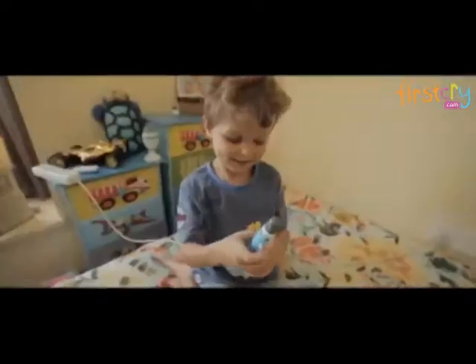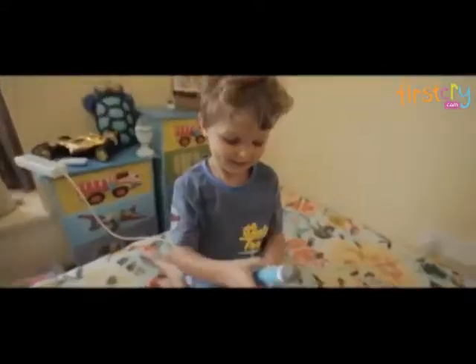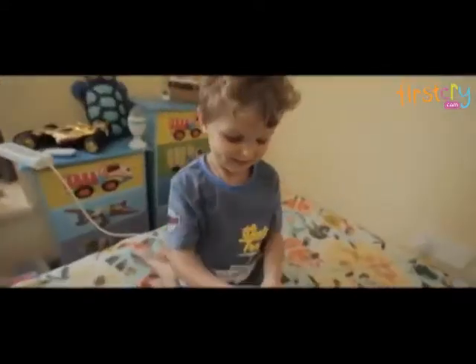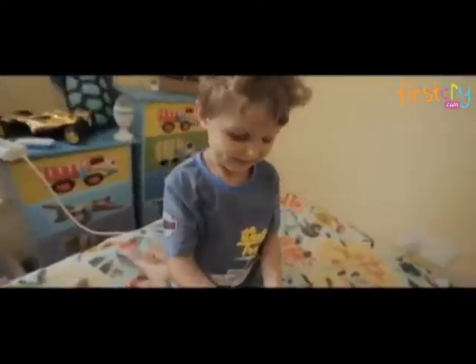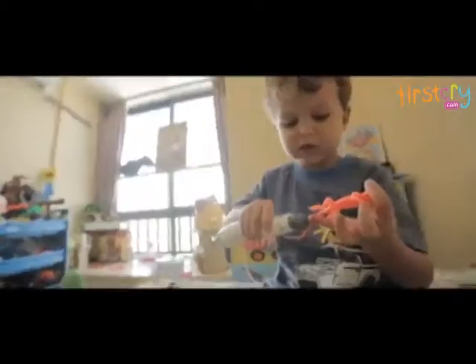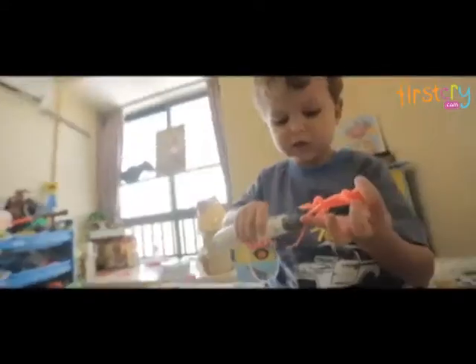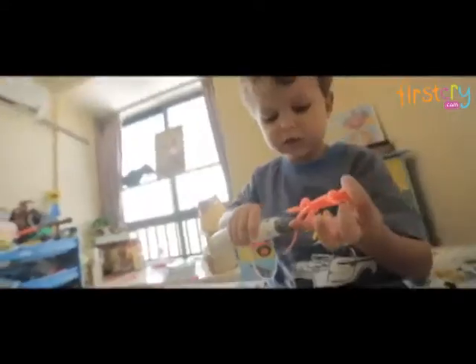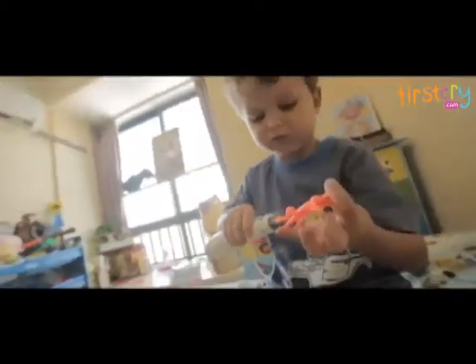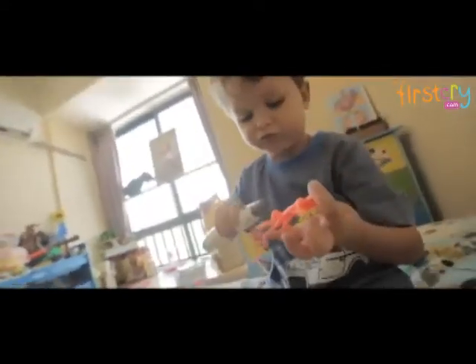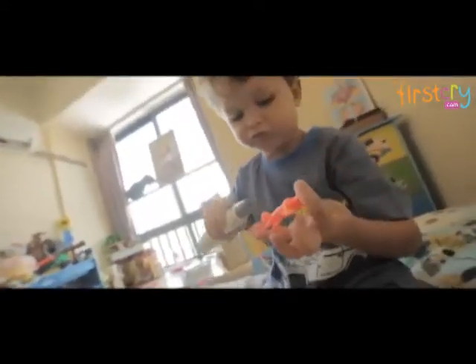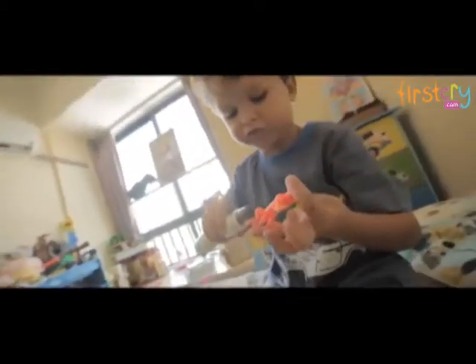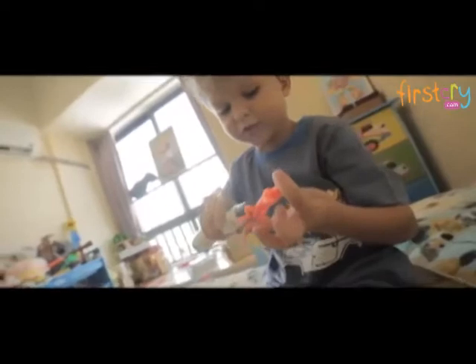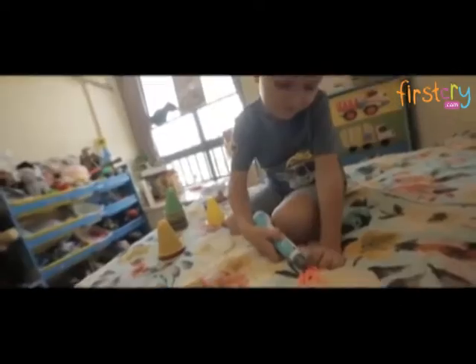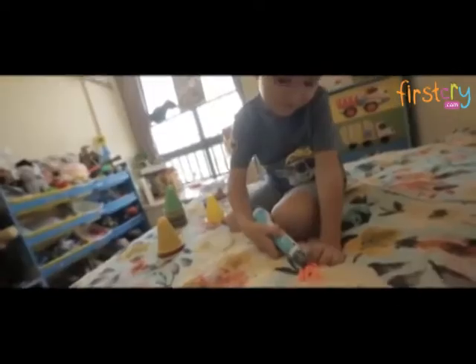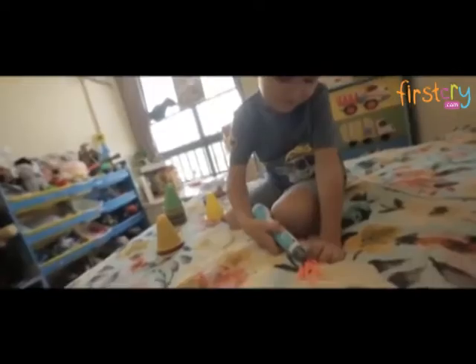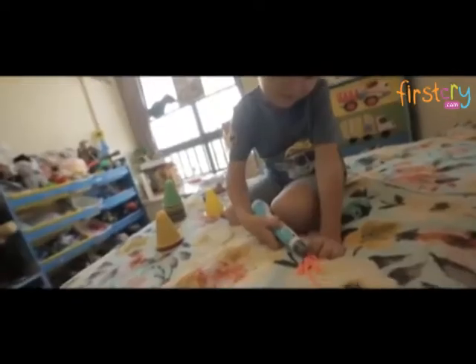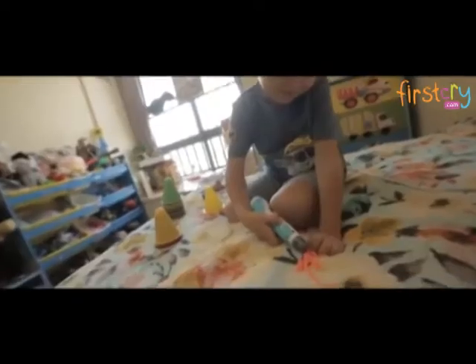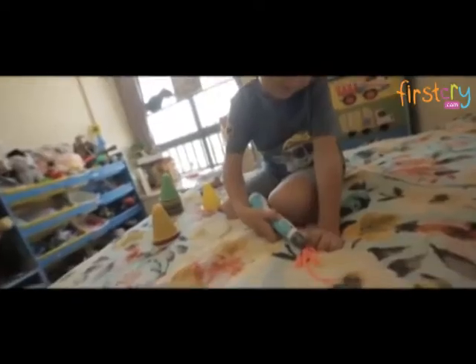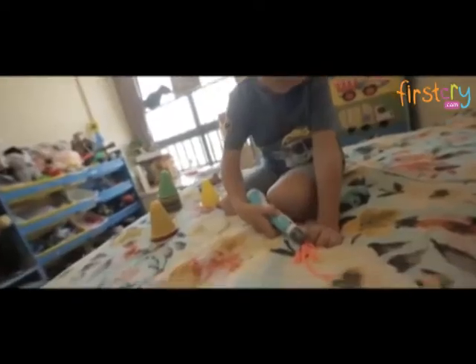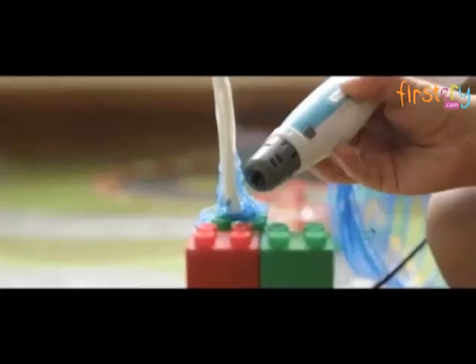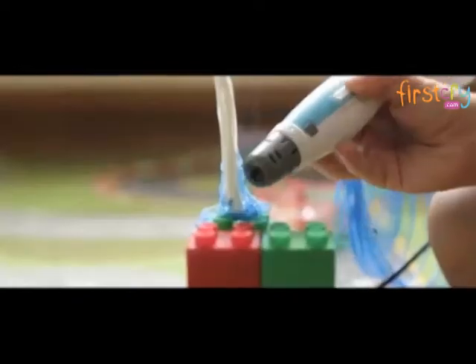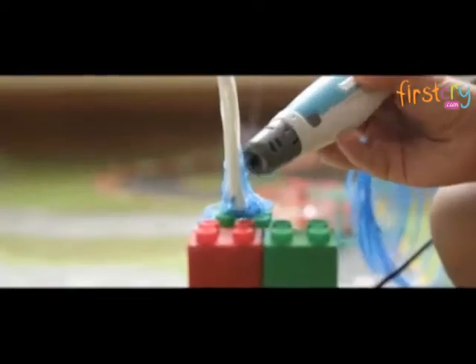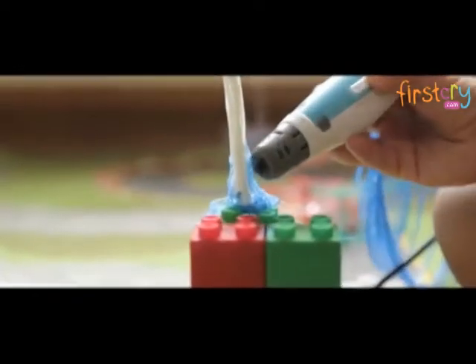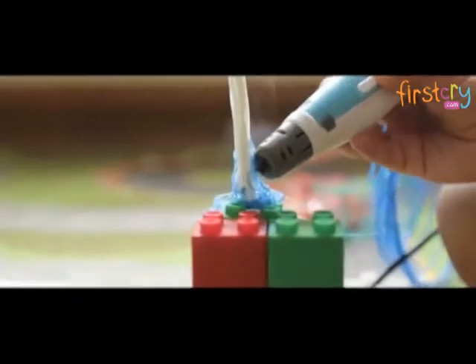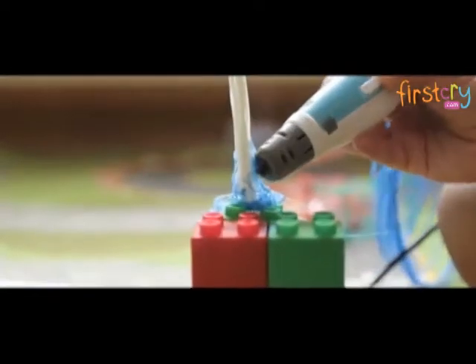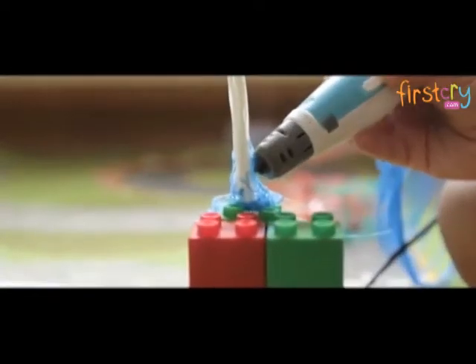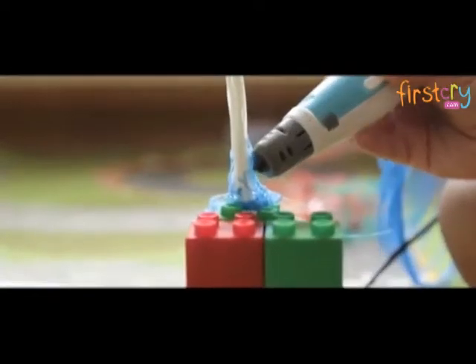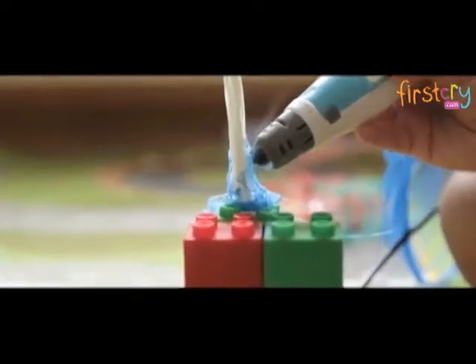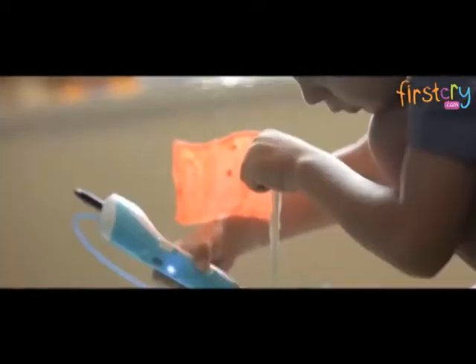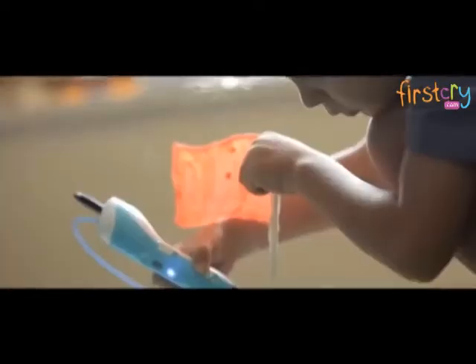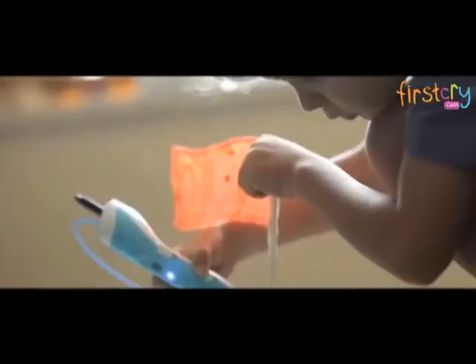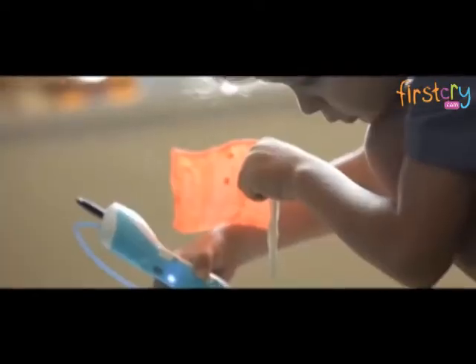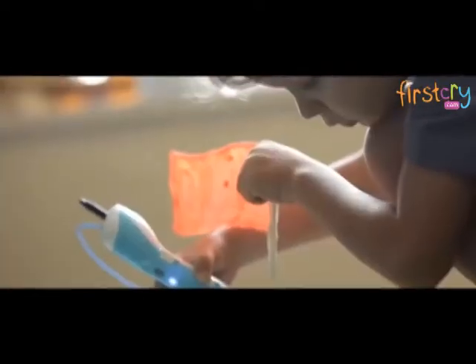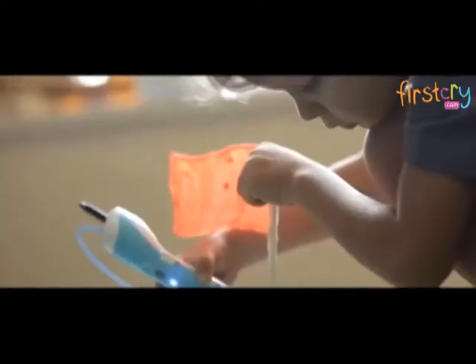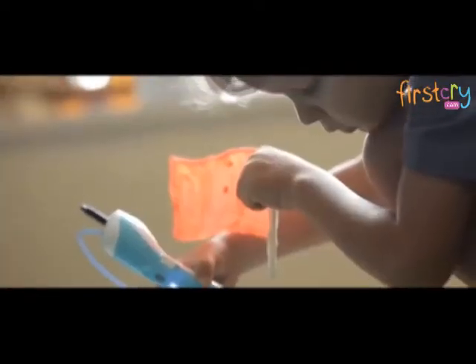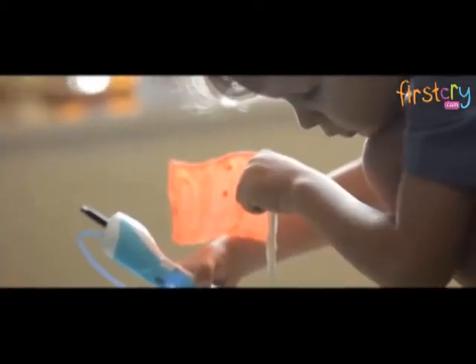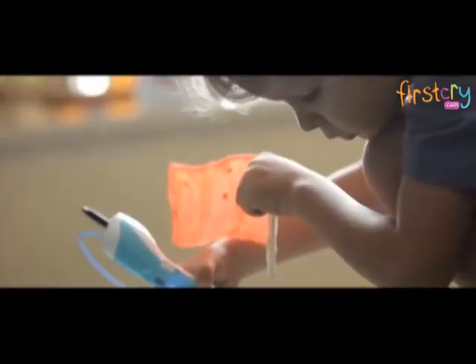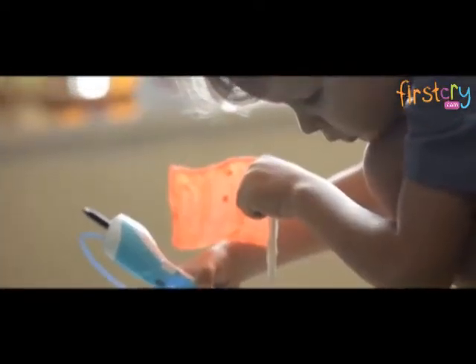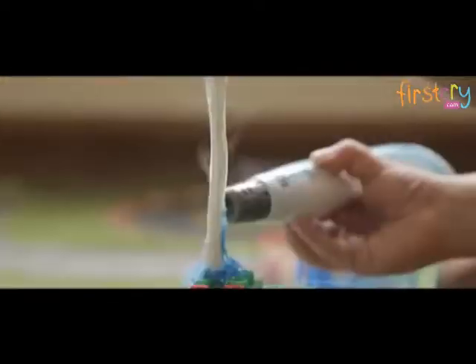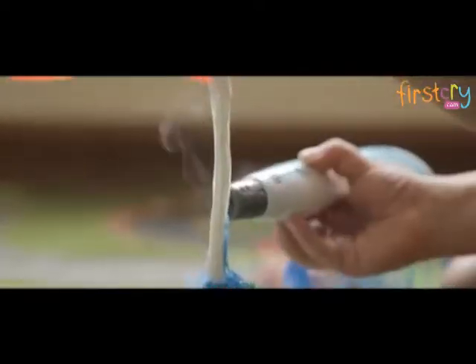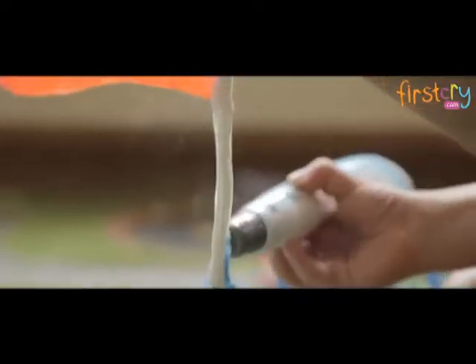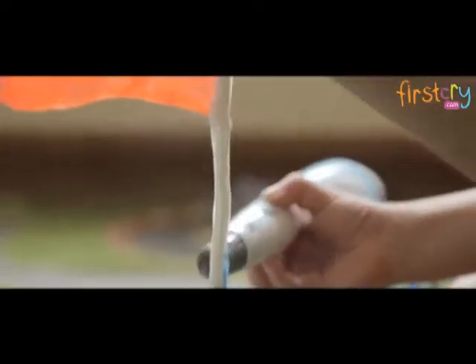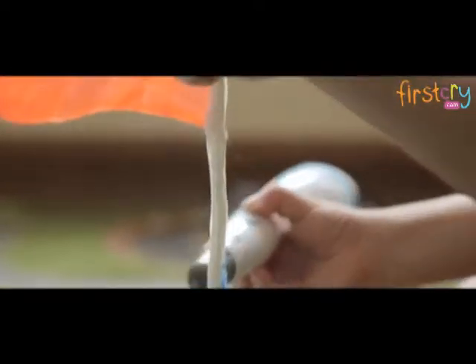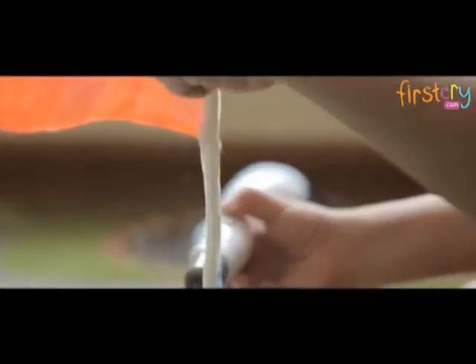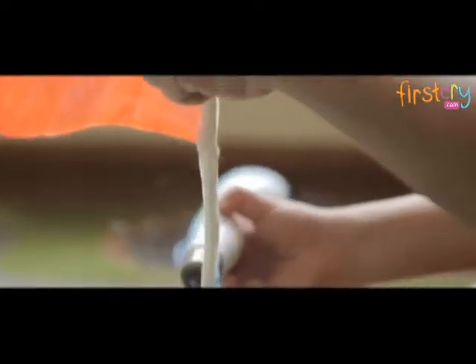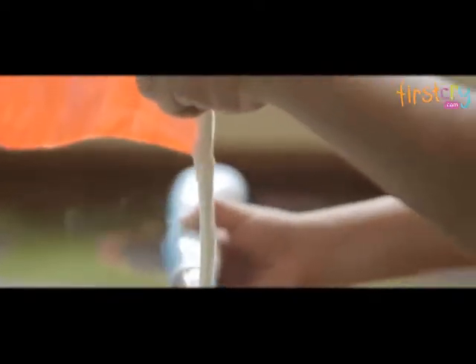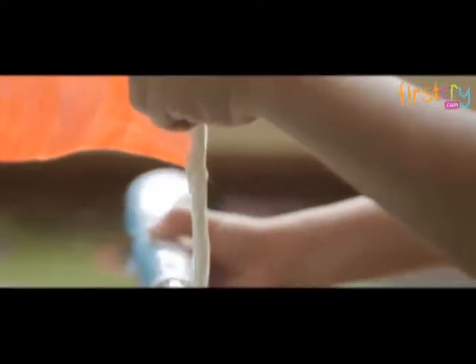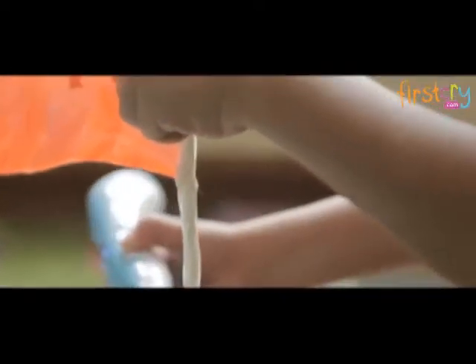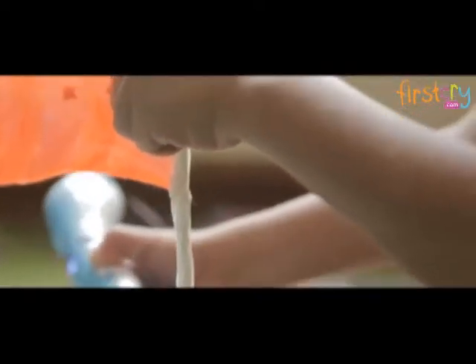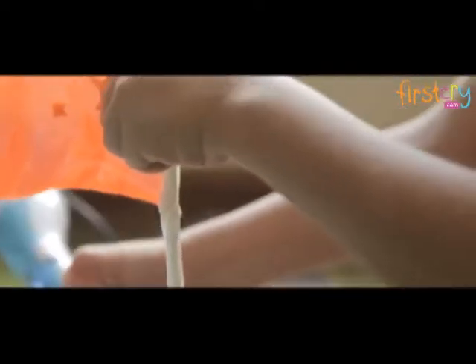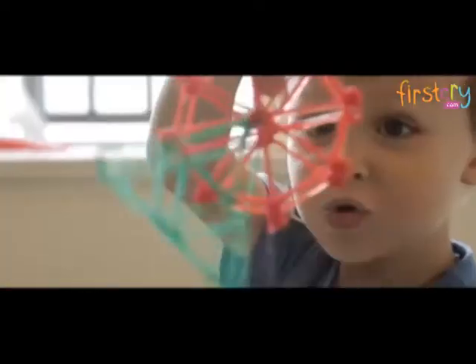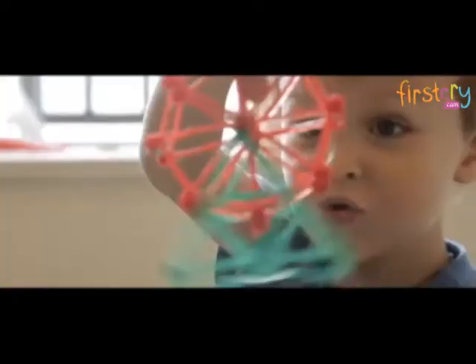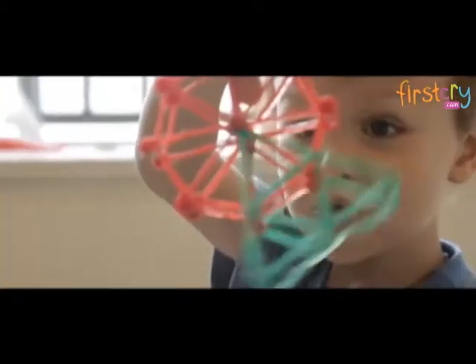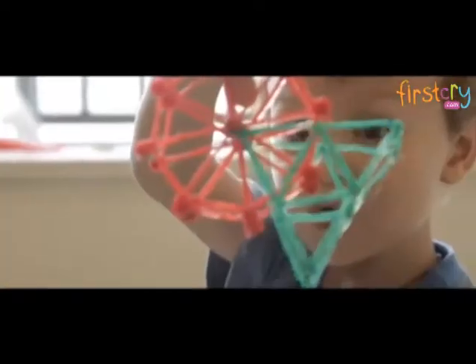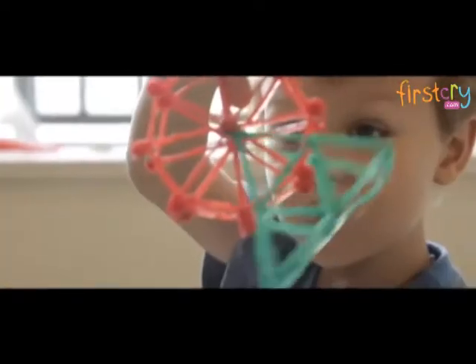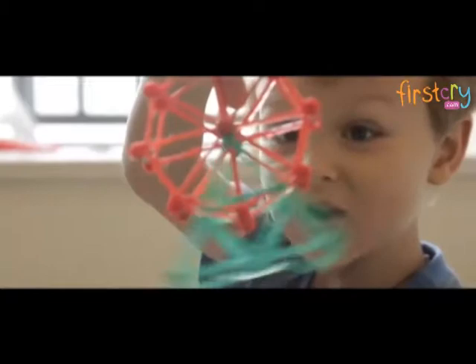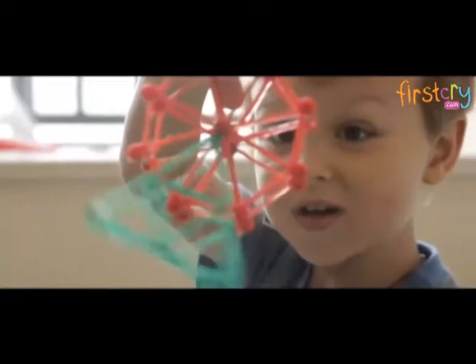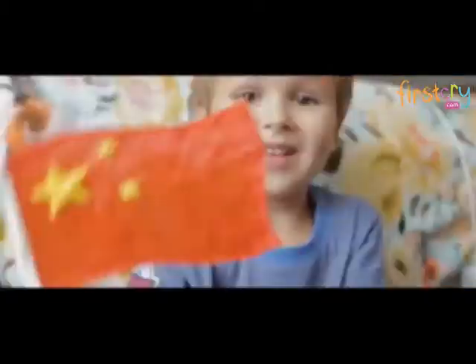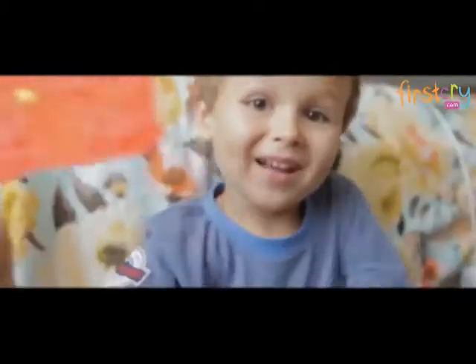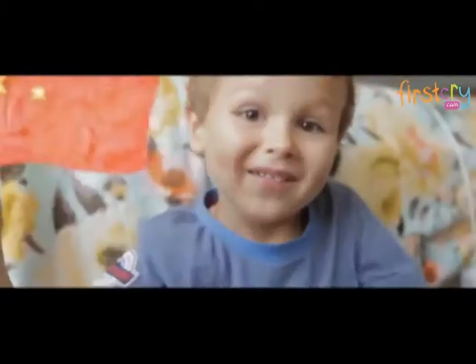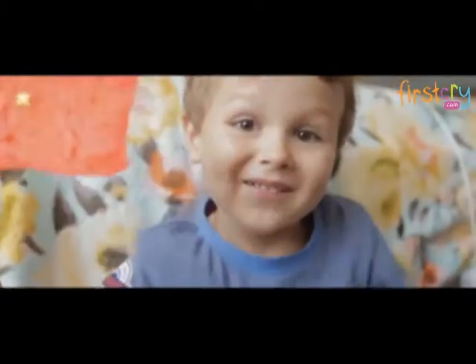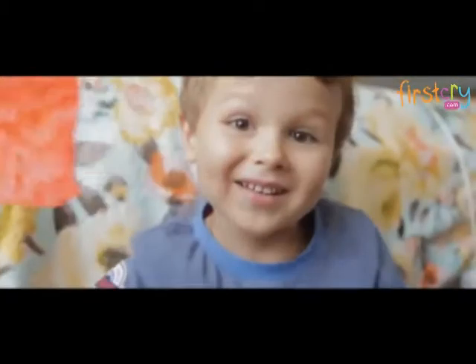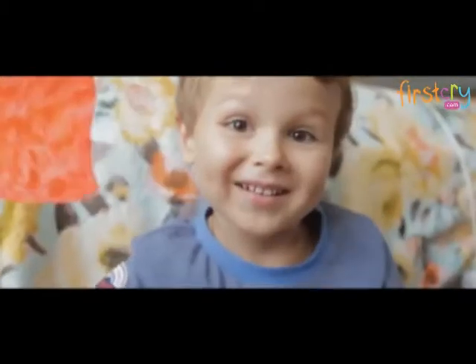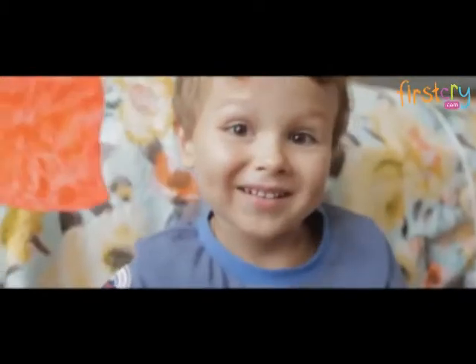Various colors of filament give you the freedom of imagination to support creativity from a young age, encouraging children to create their own toys.